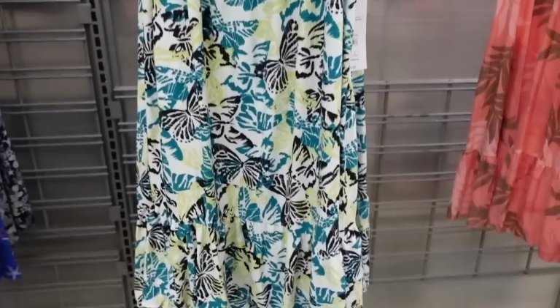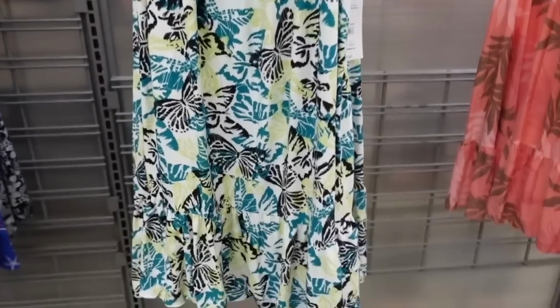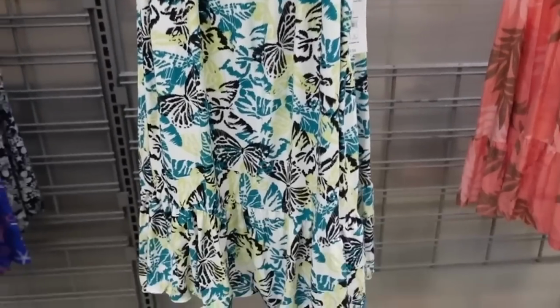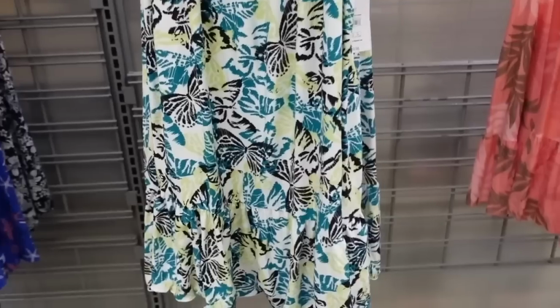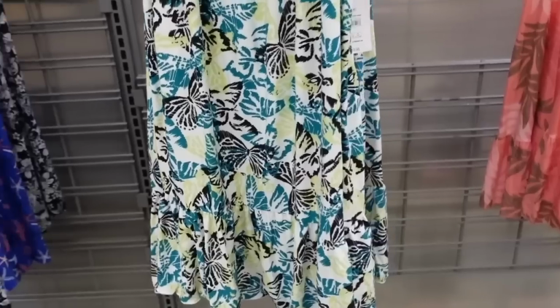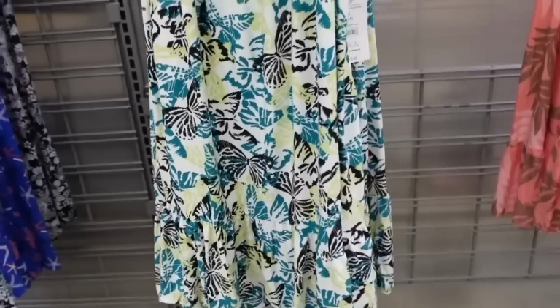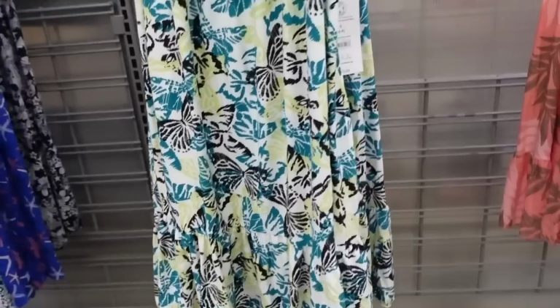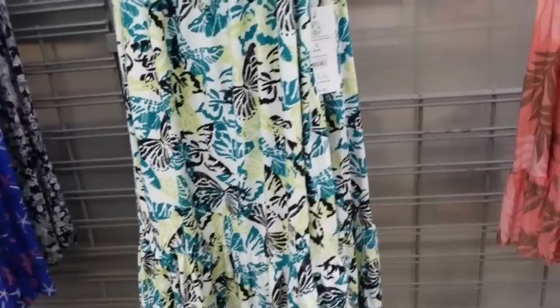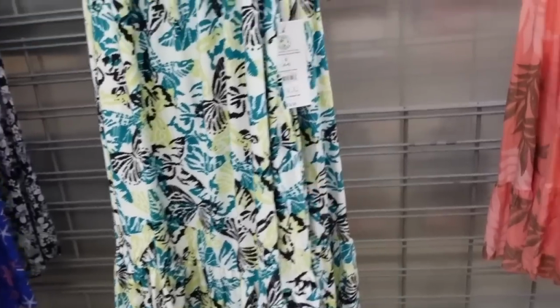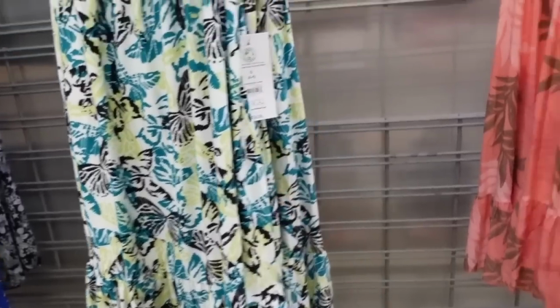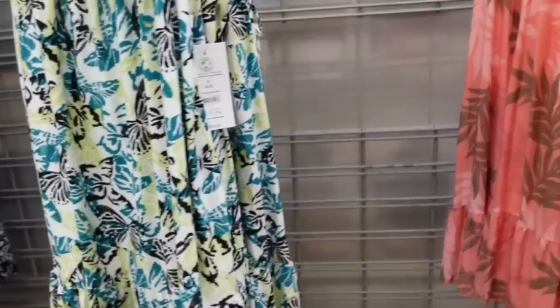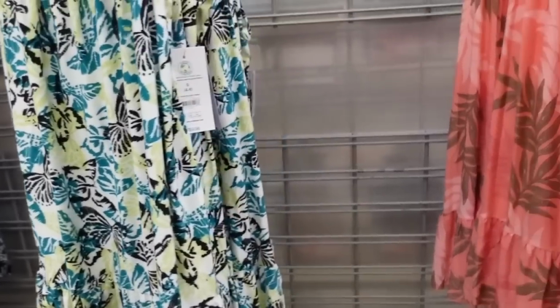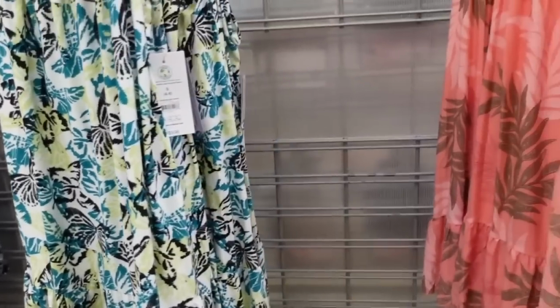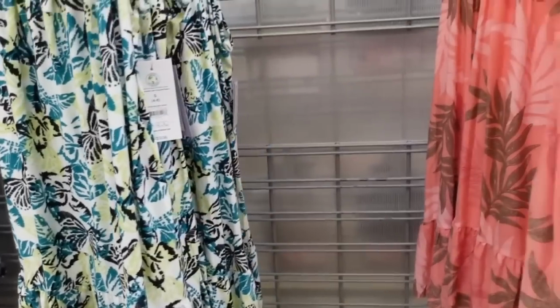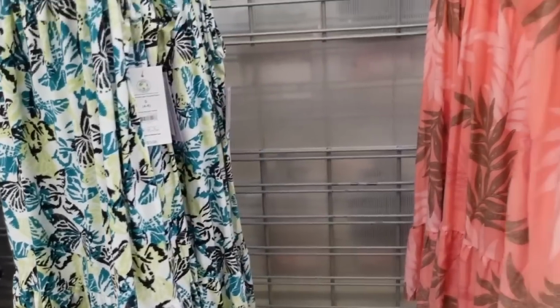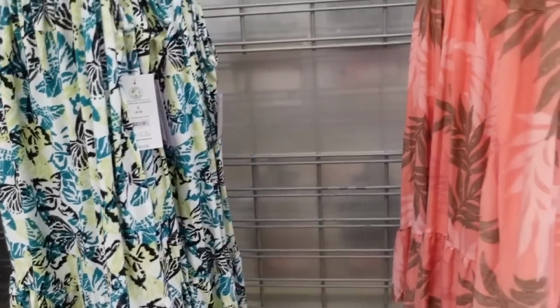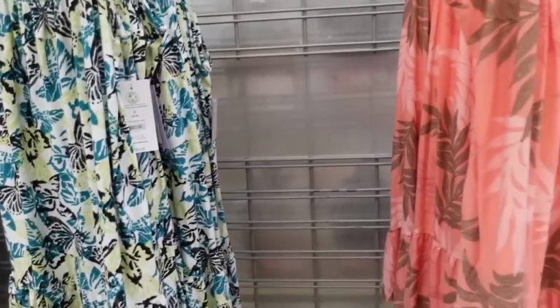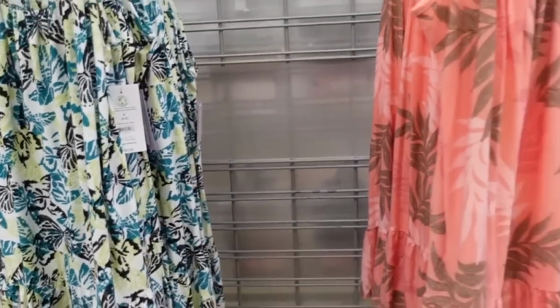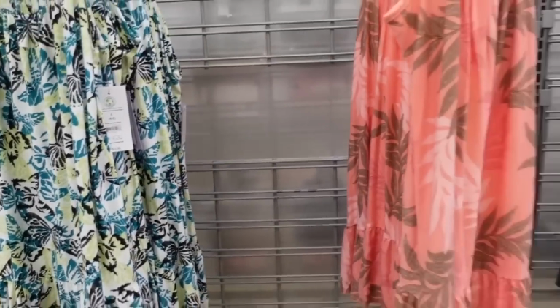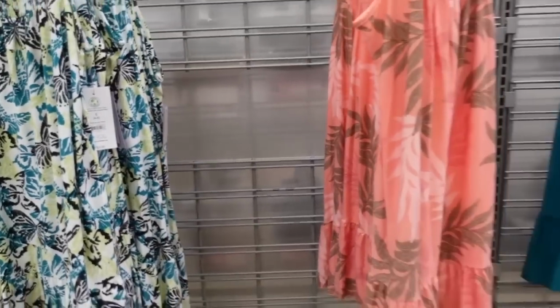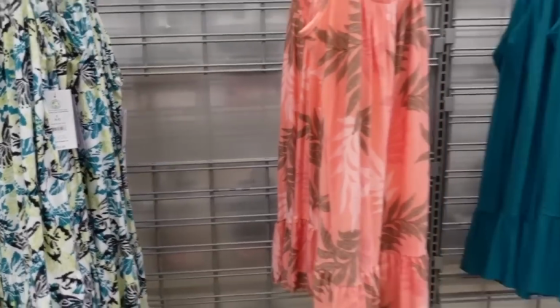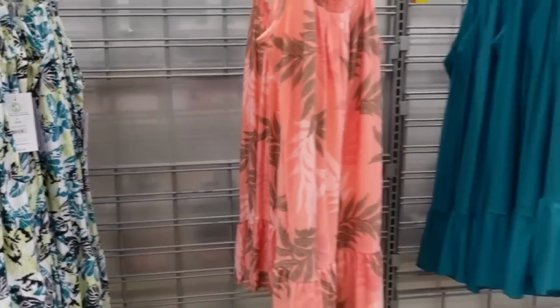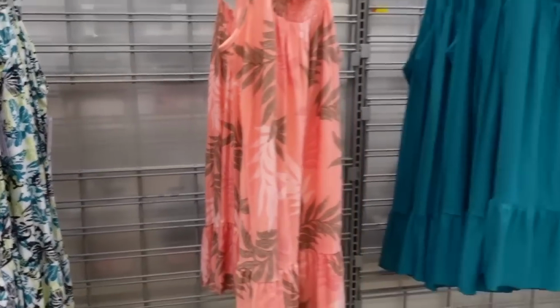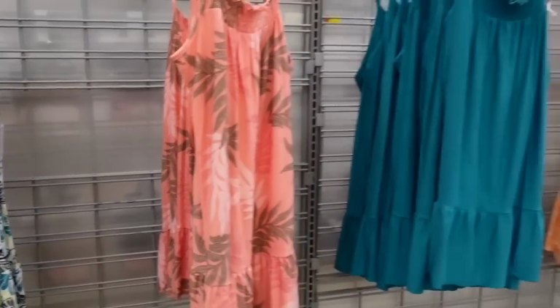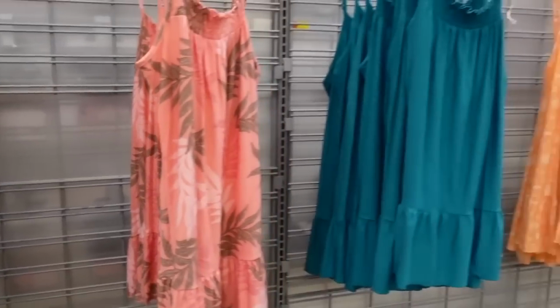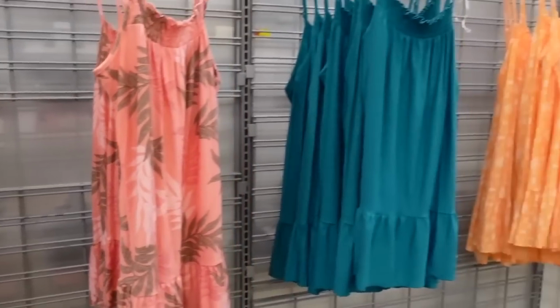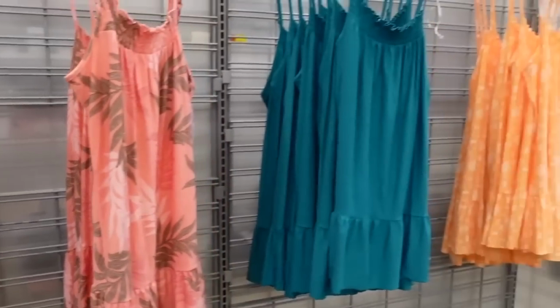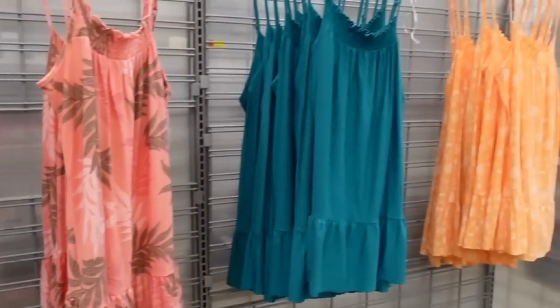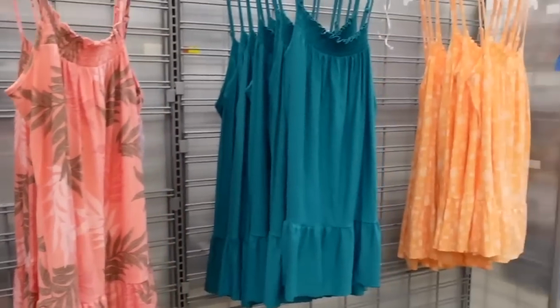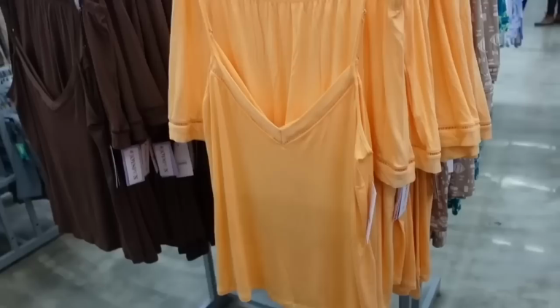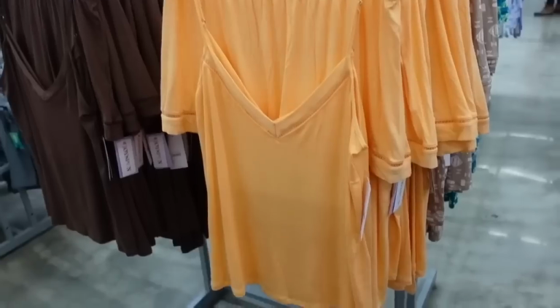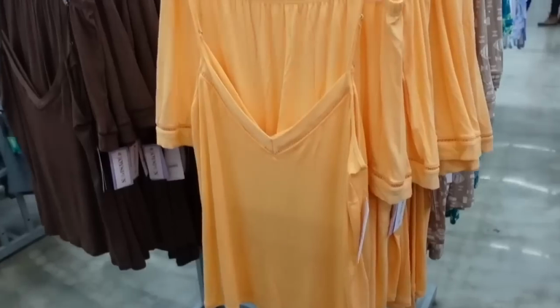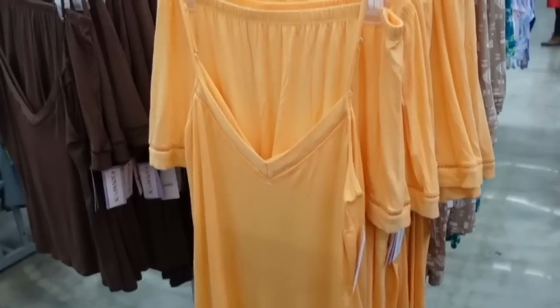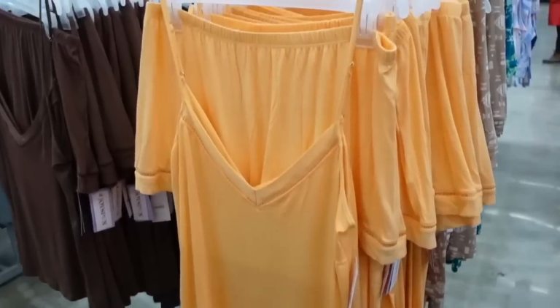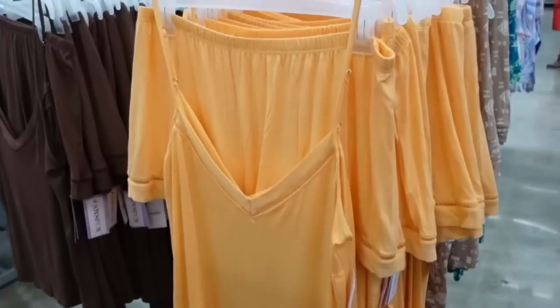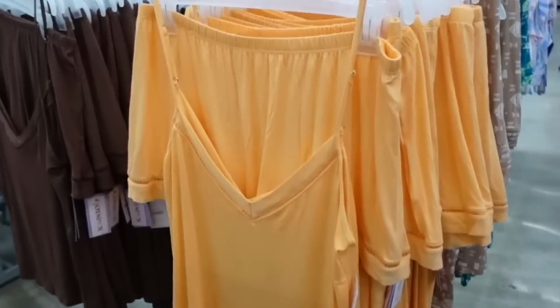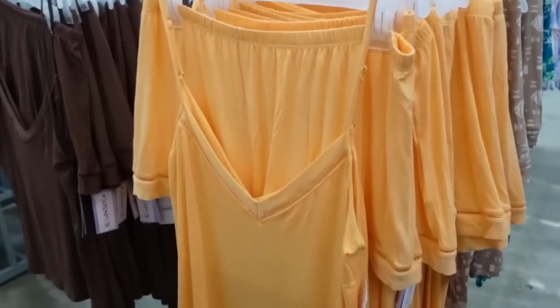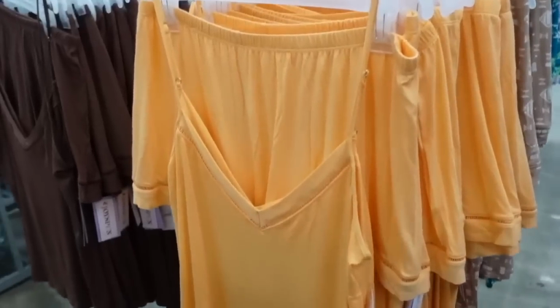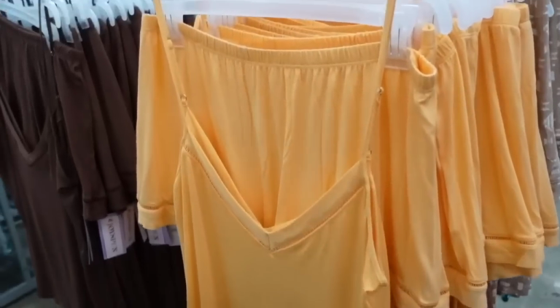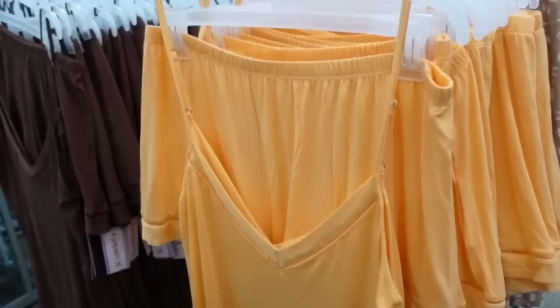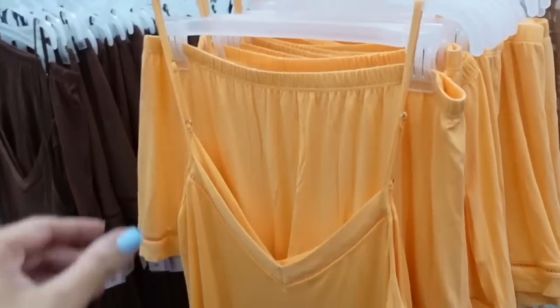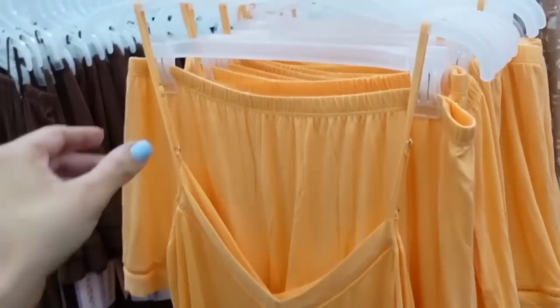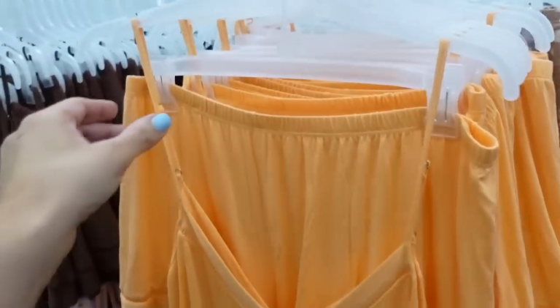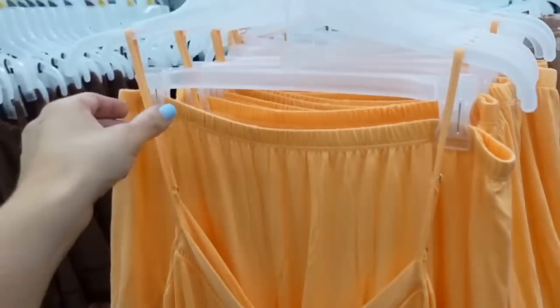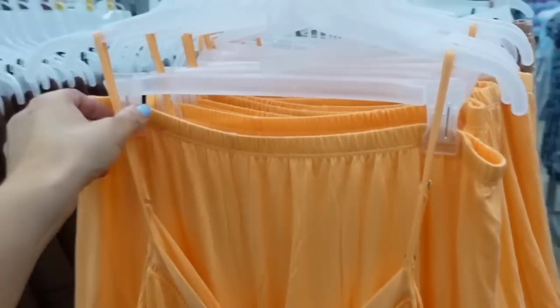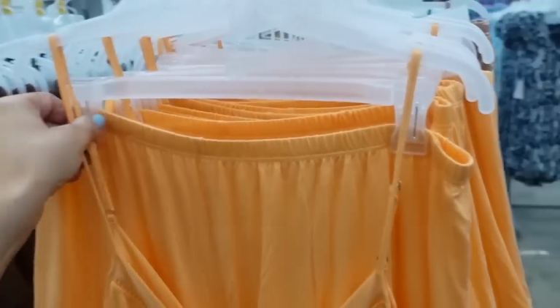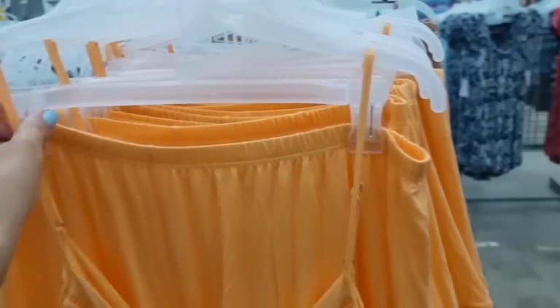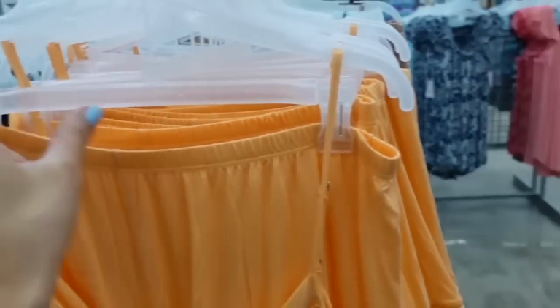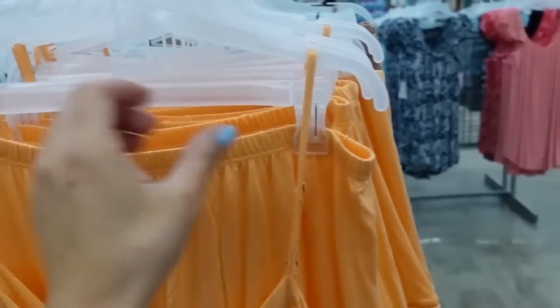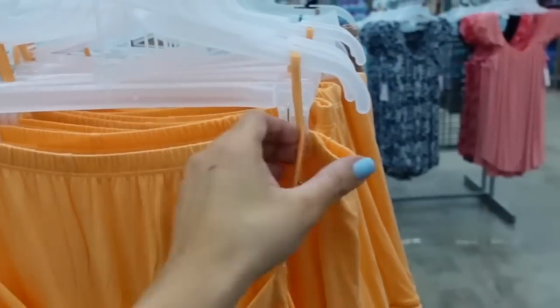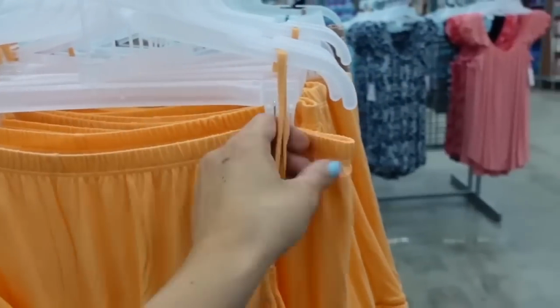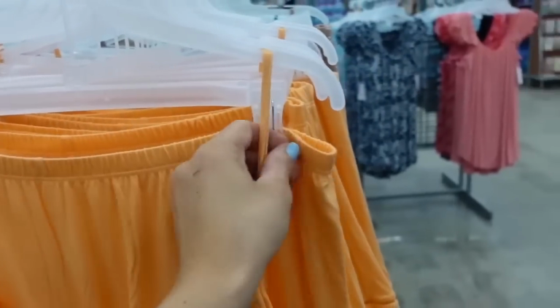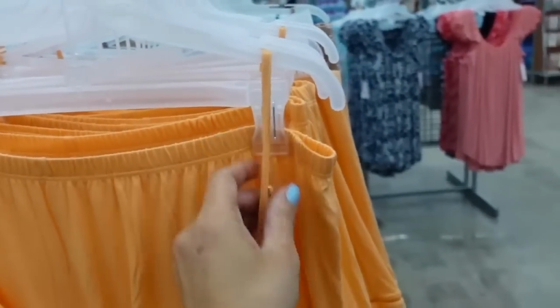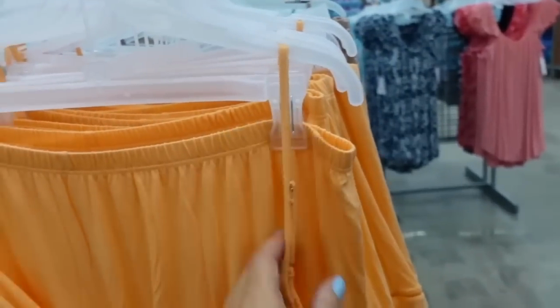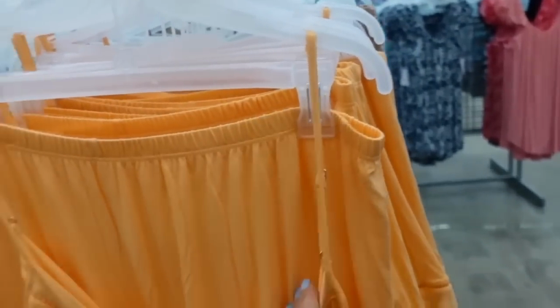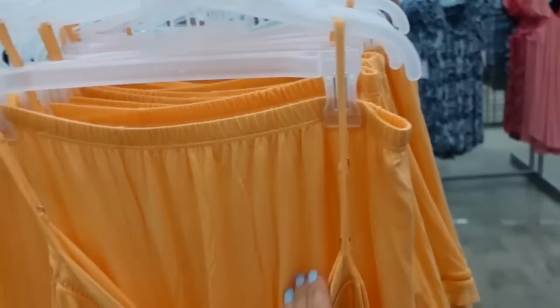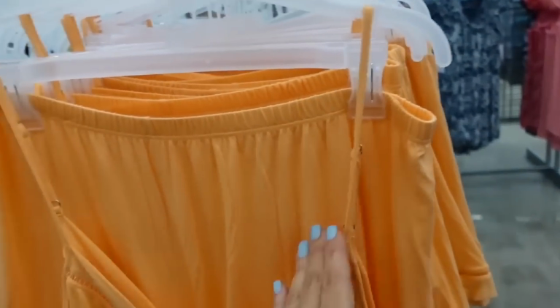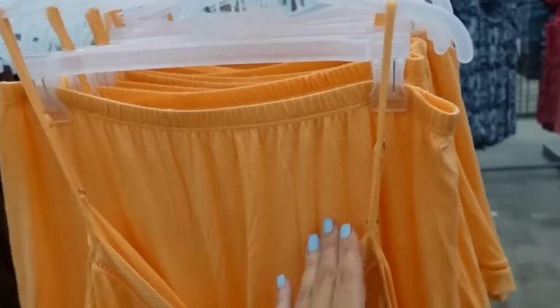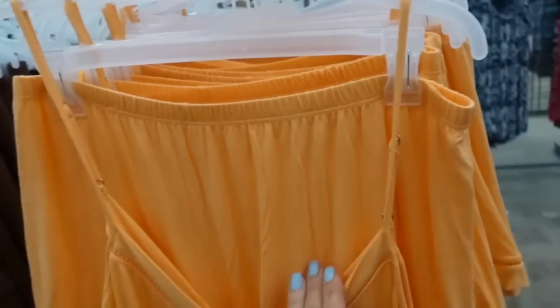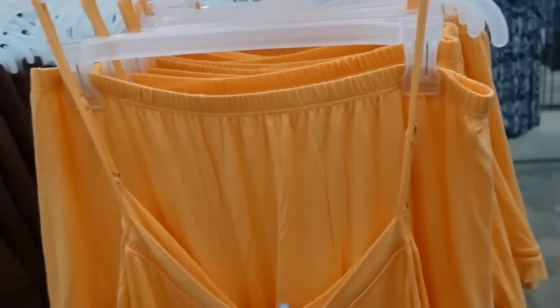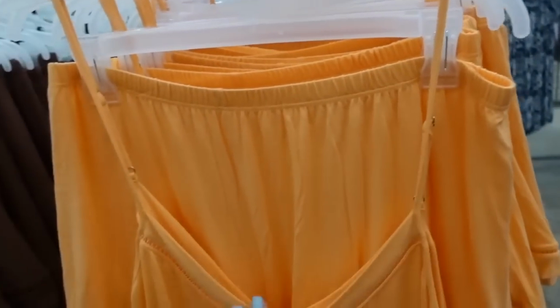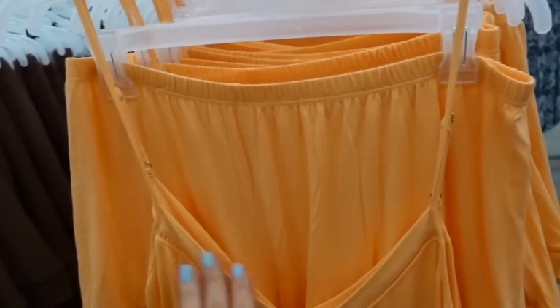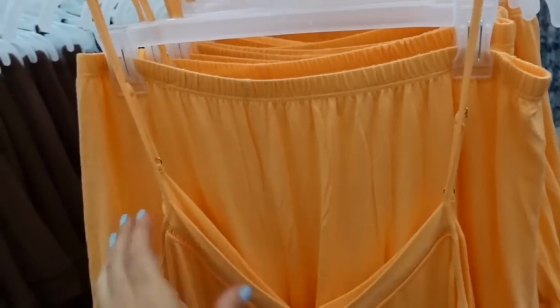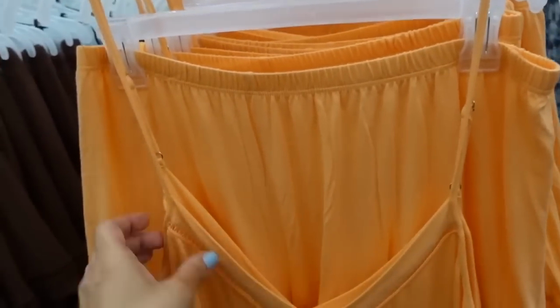They're $9.98. Work sets from Joy Spun — thin adjustable straps, V-neckline with crochet detail, flowy fit through the front and back with adjustable straps. The shorts have an elastic waistband with the same crochet detailing.